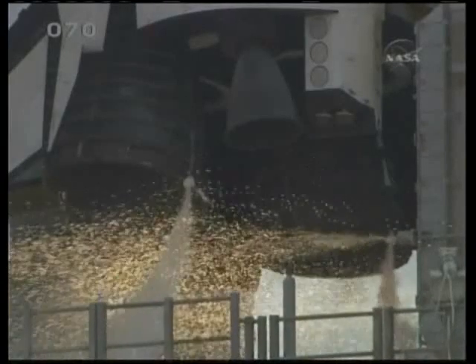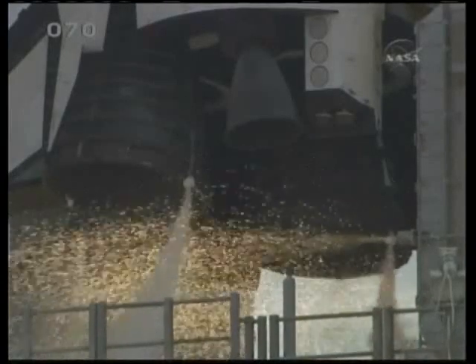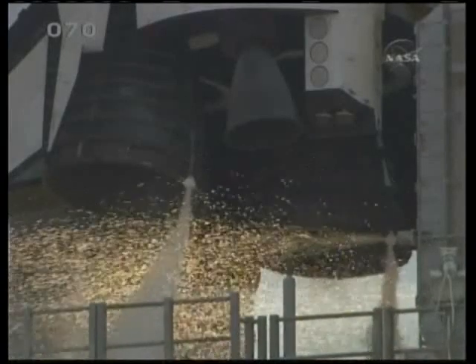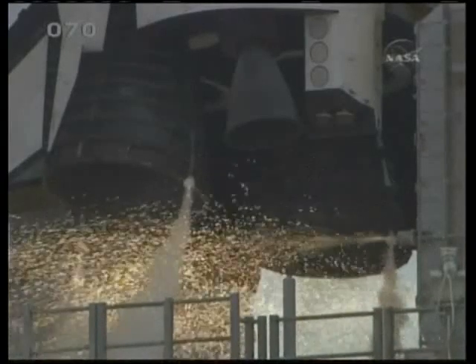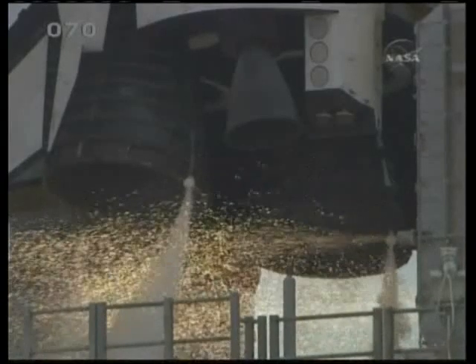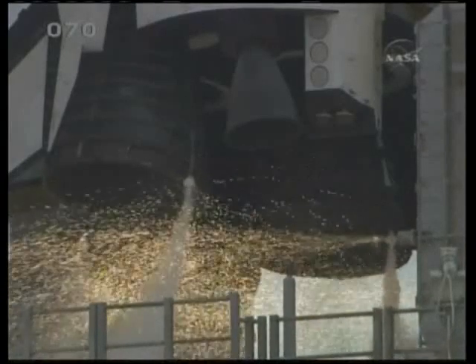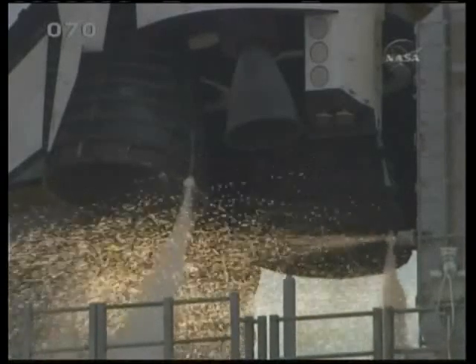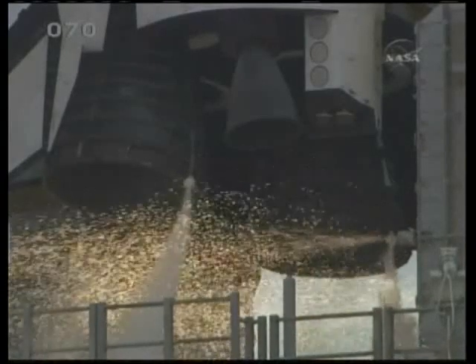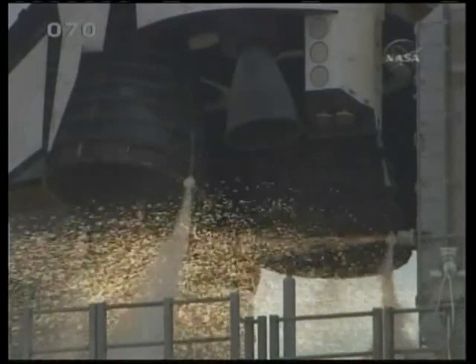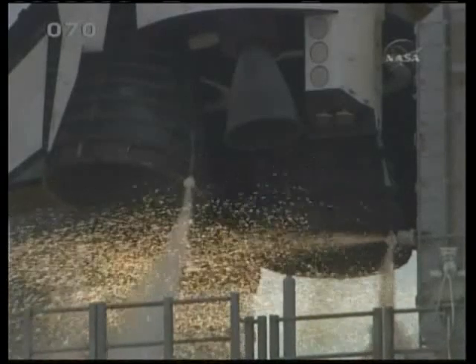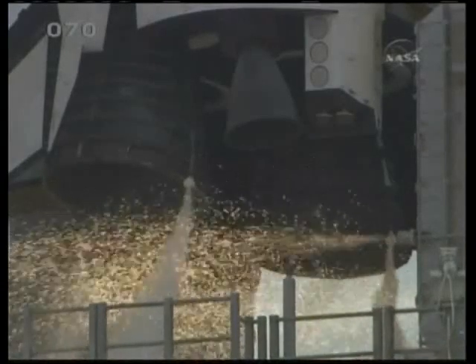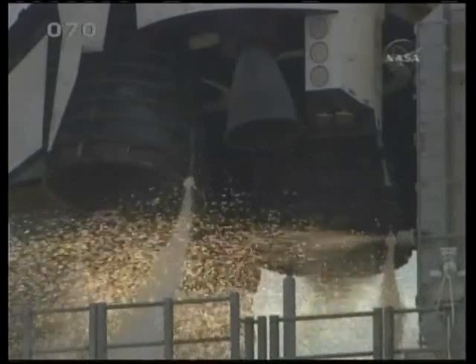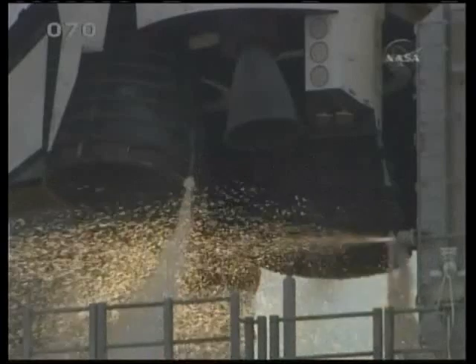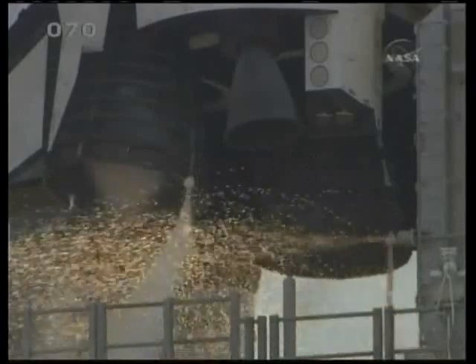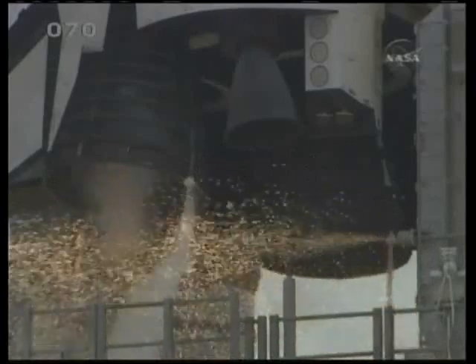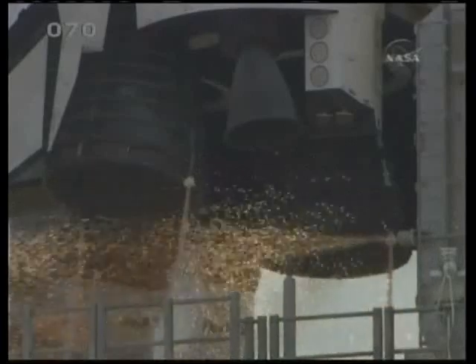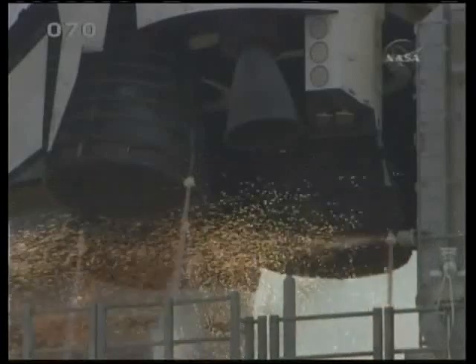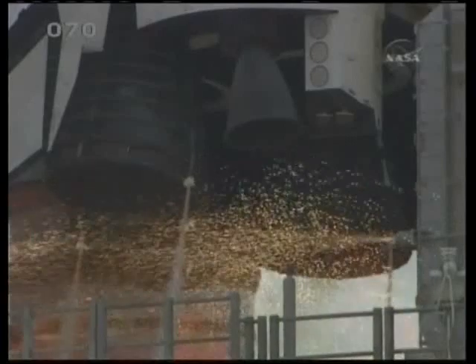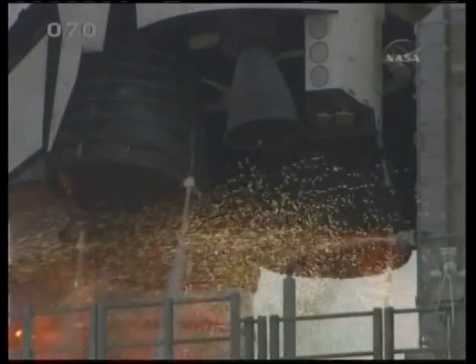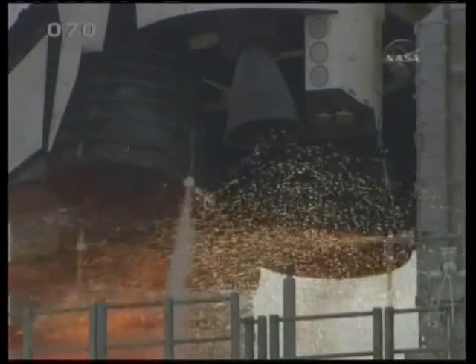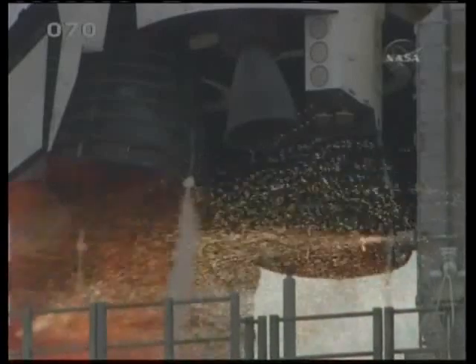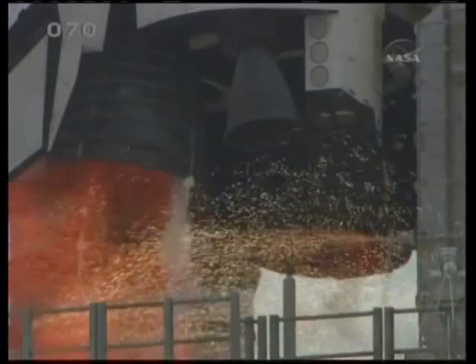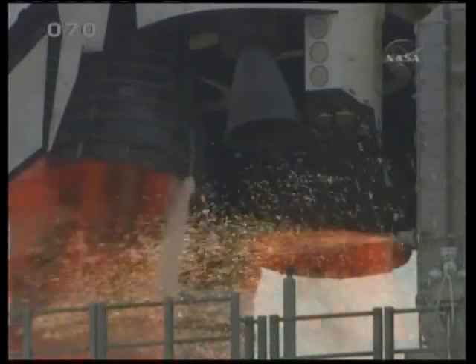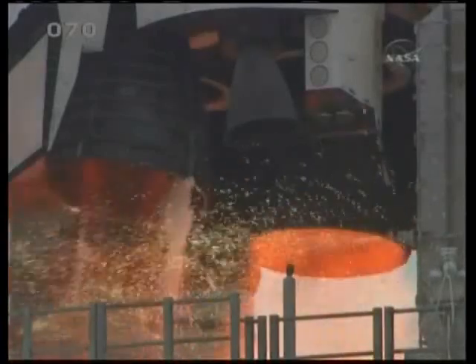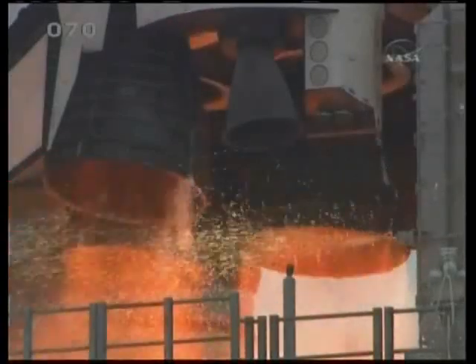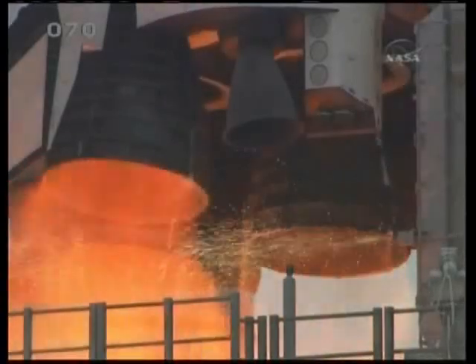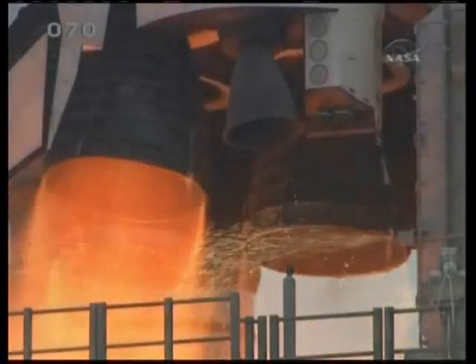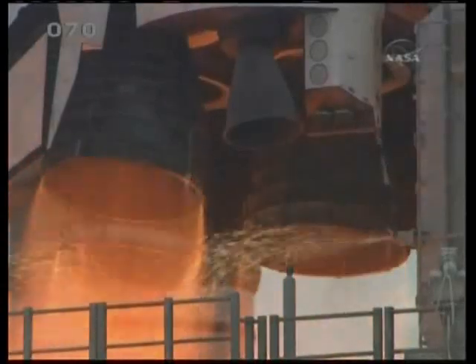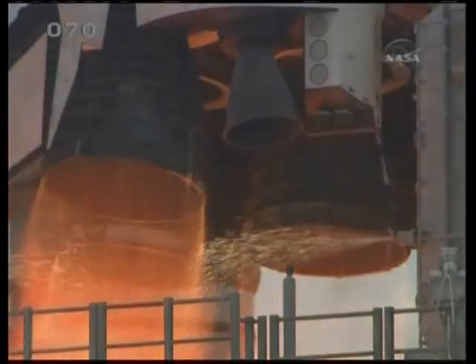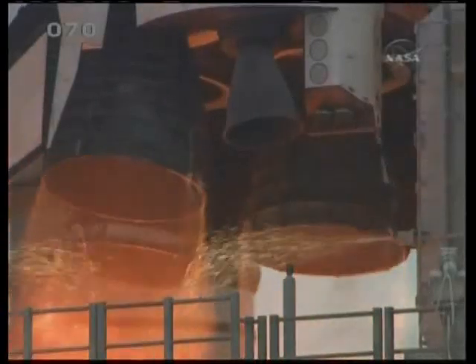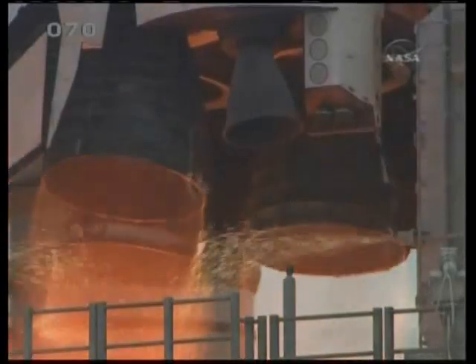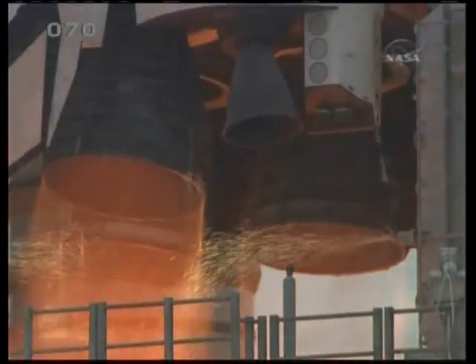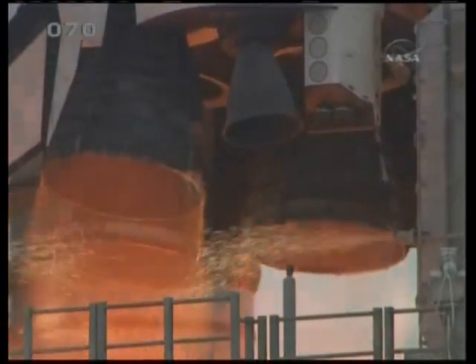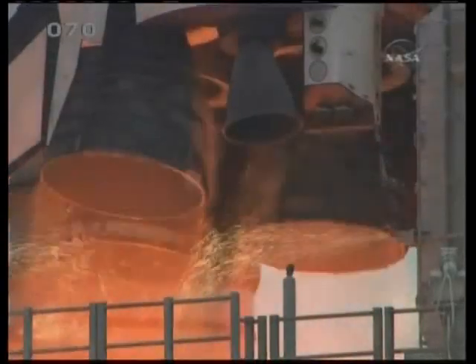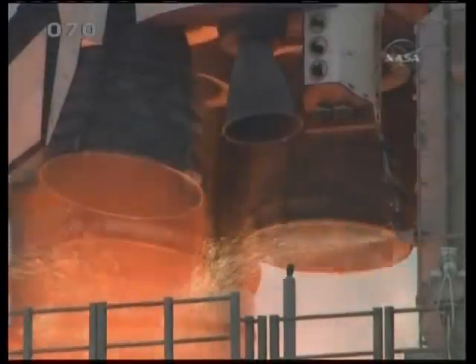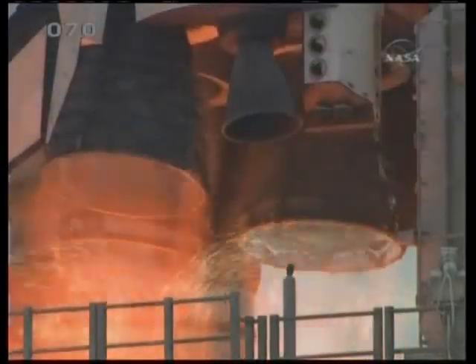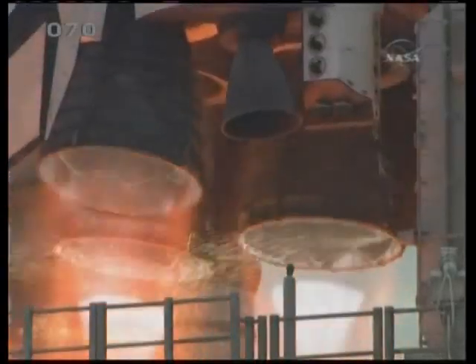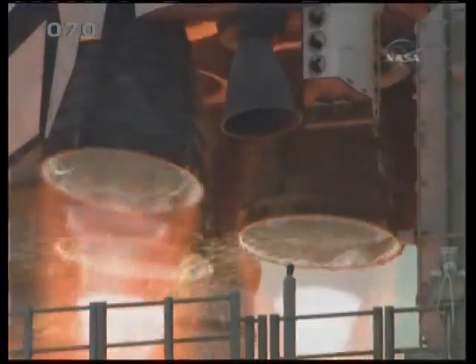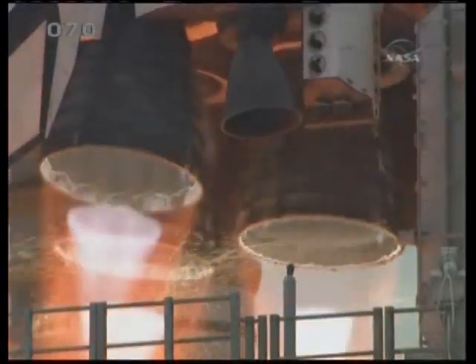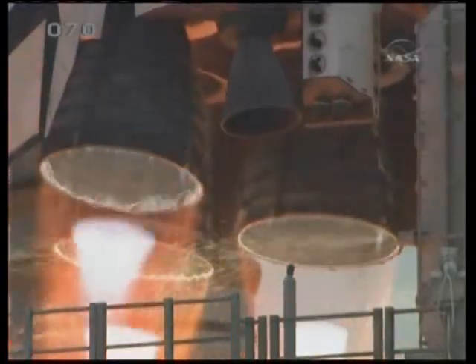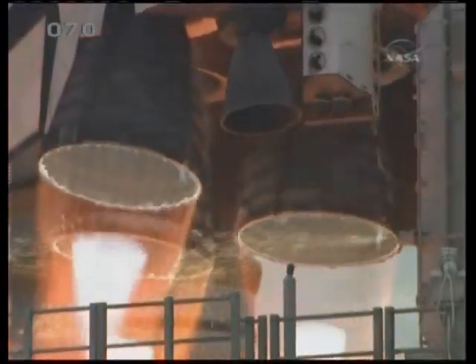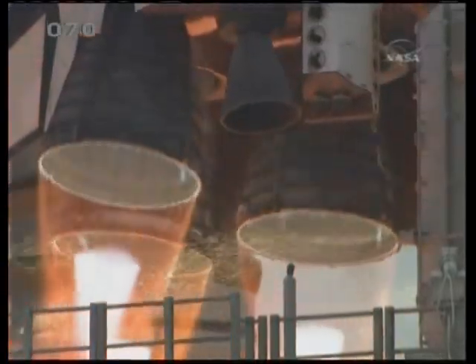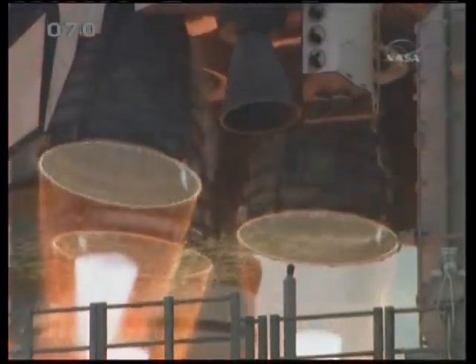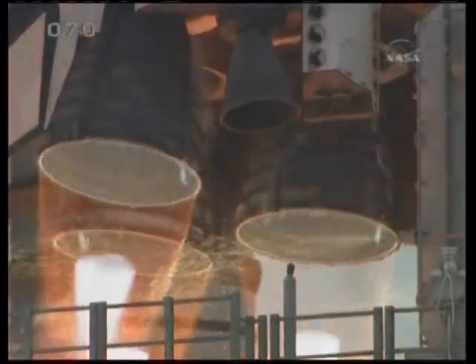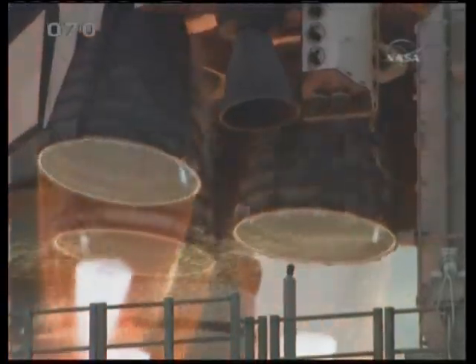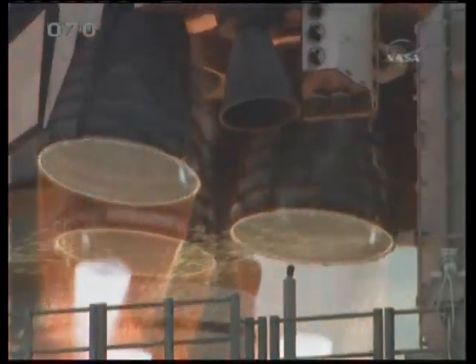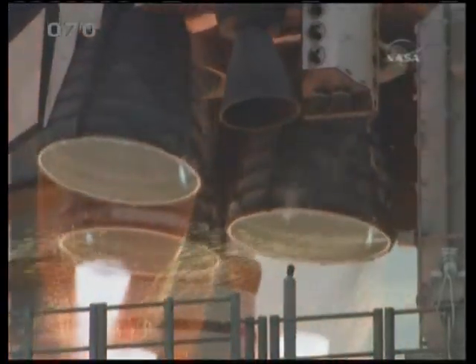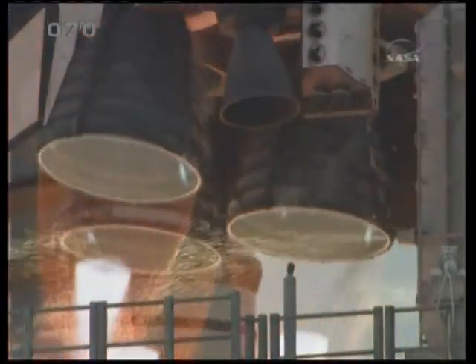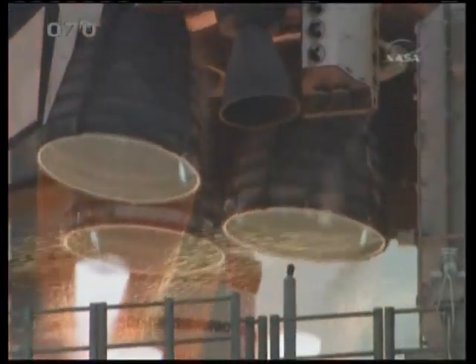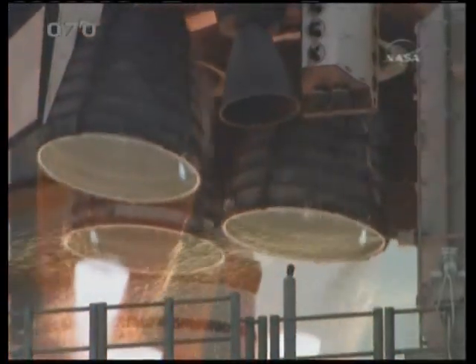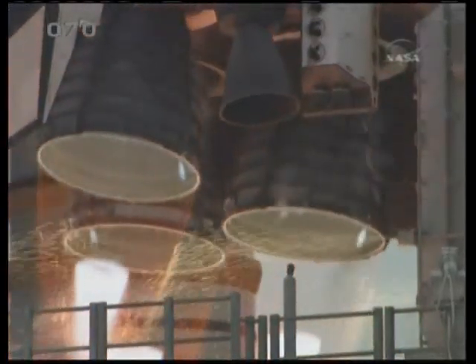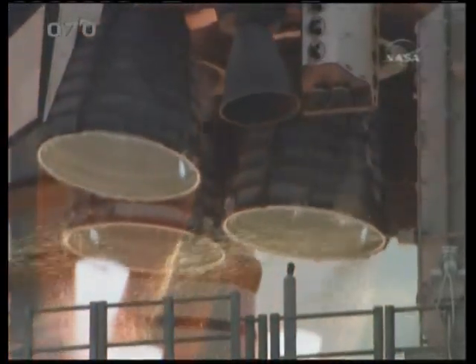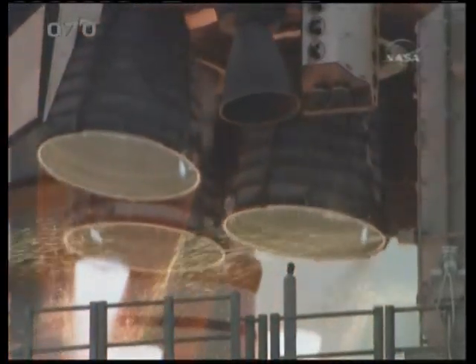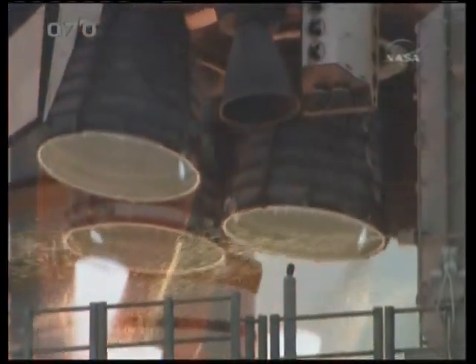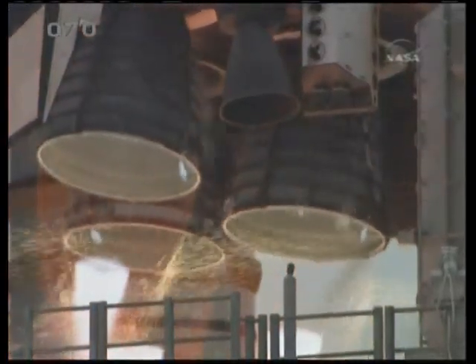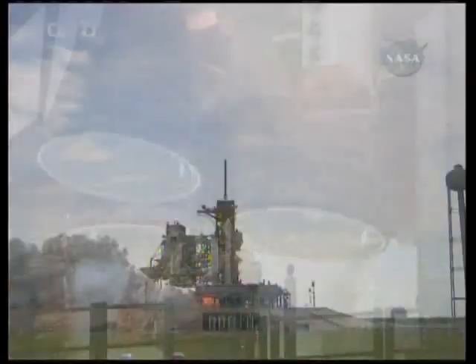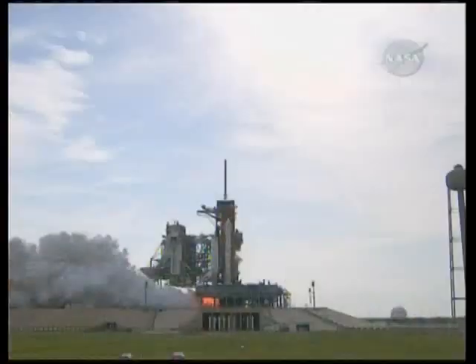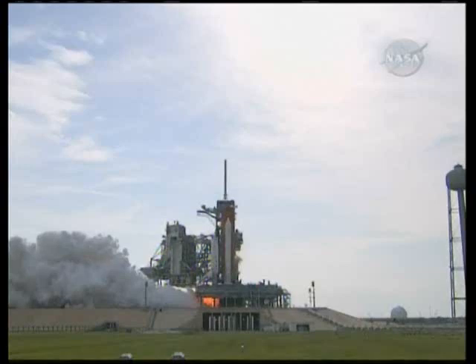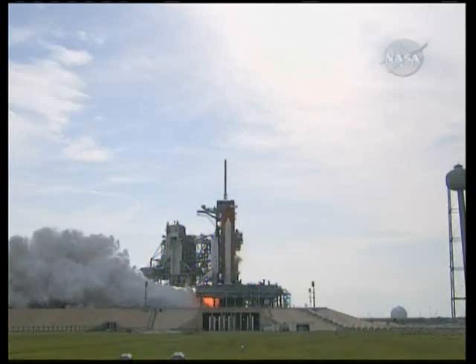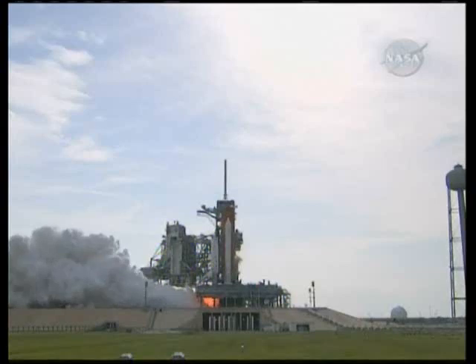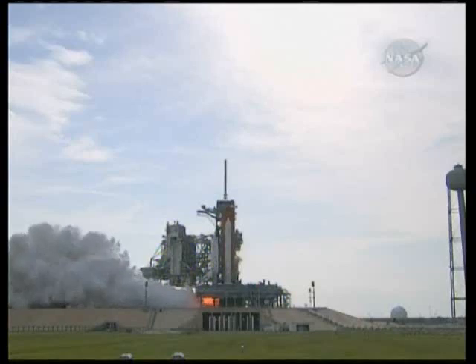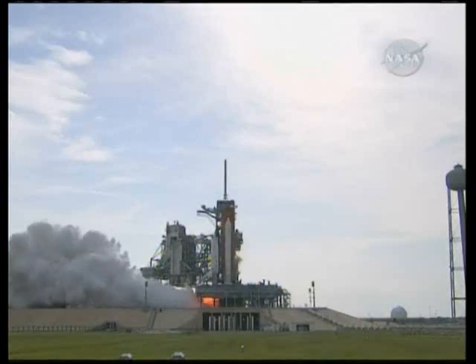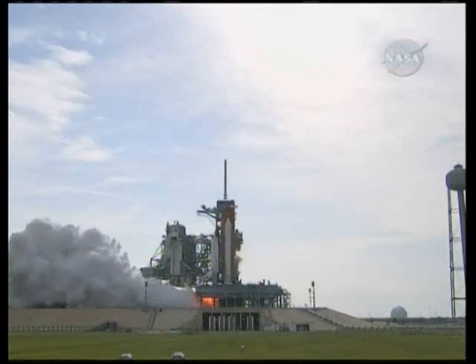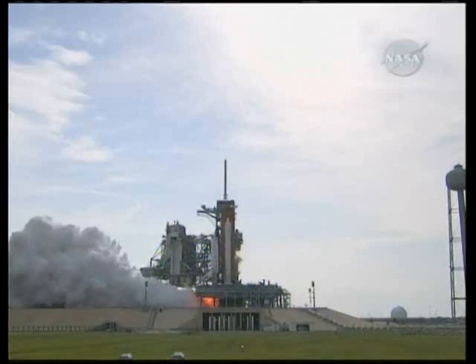We're go for main engine start. We have main engine start. Four, three, two, one.